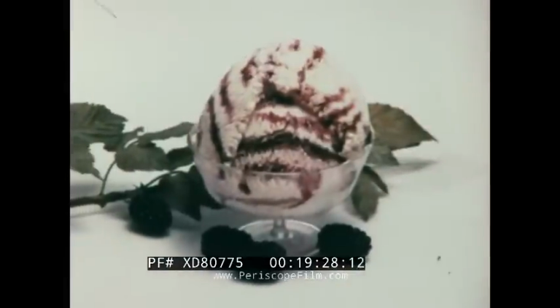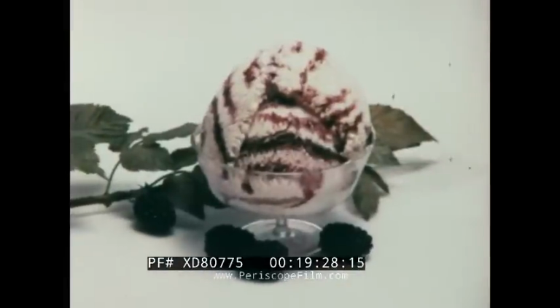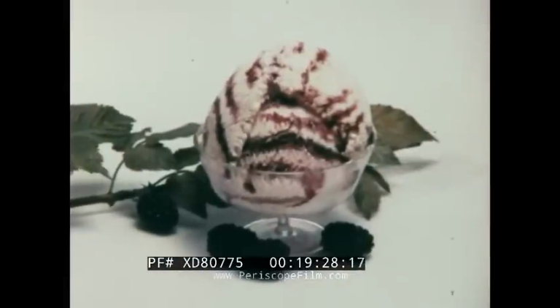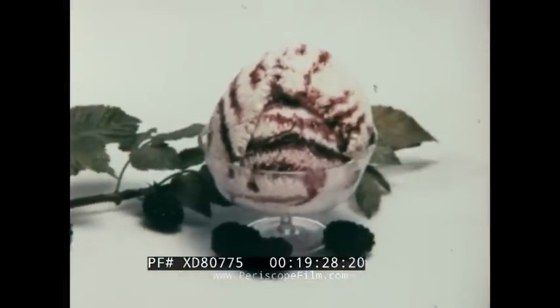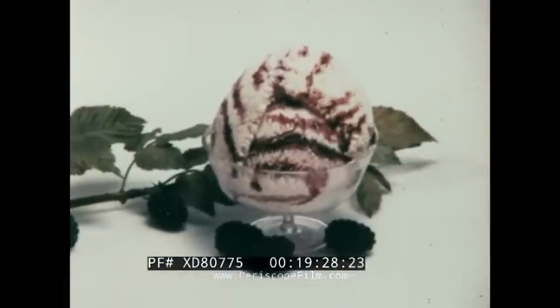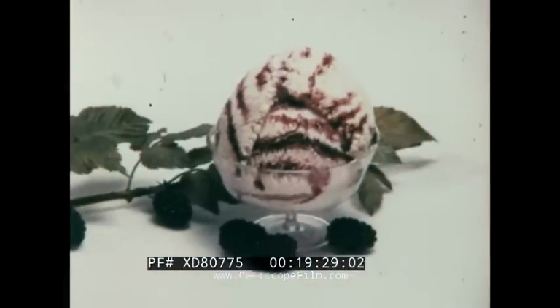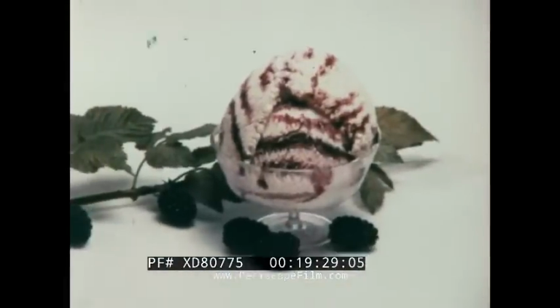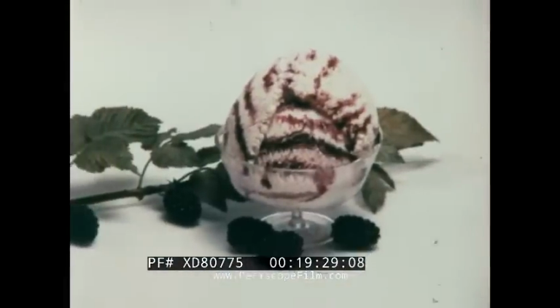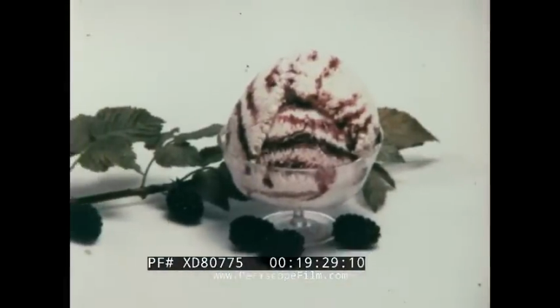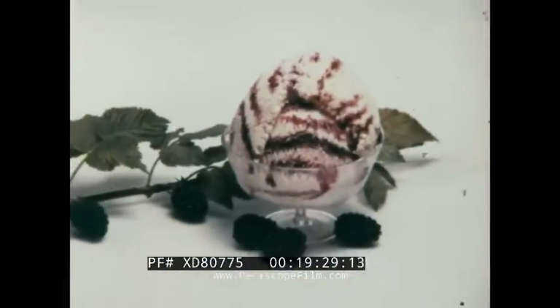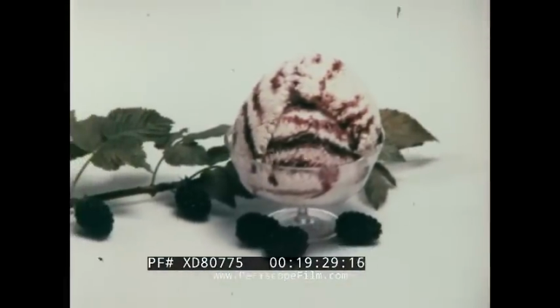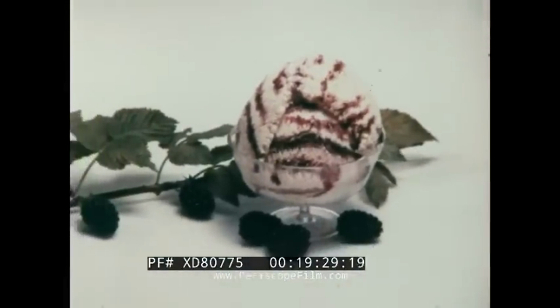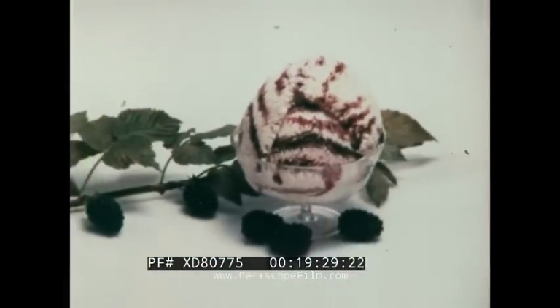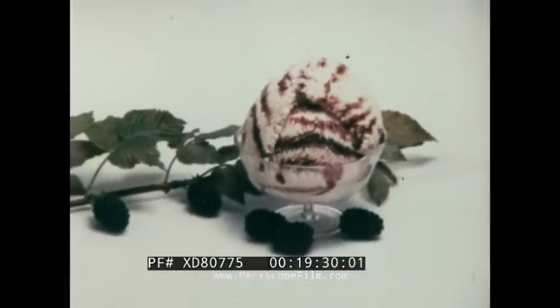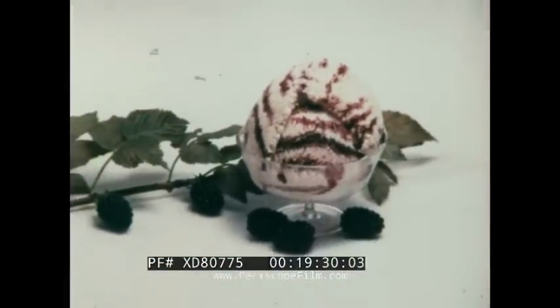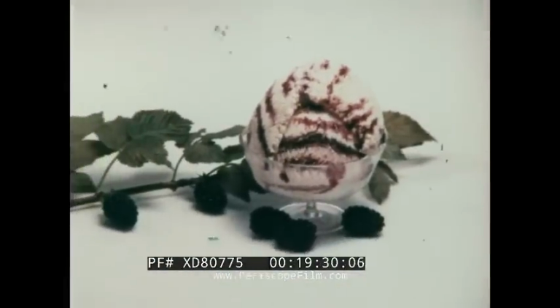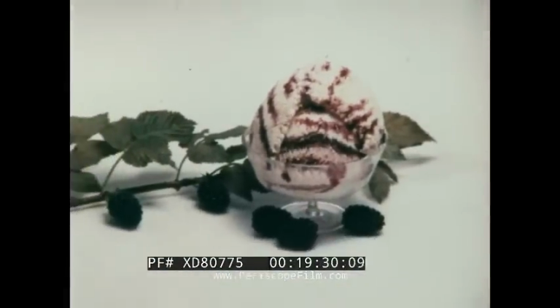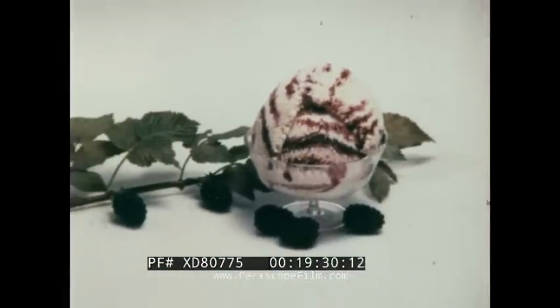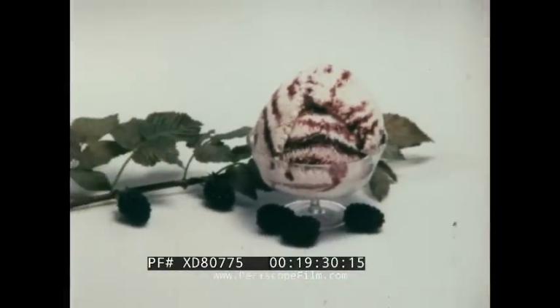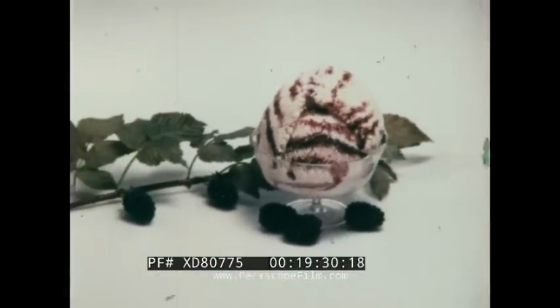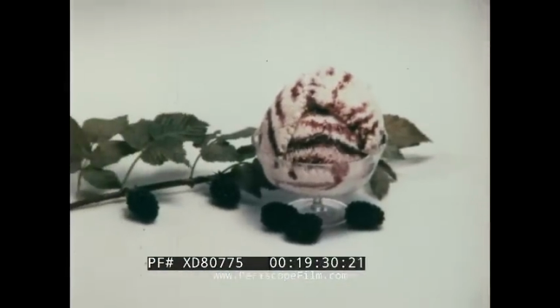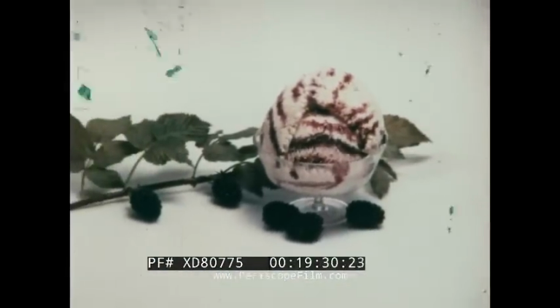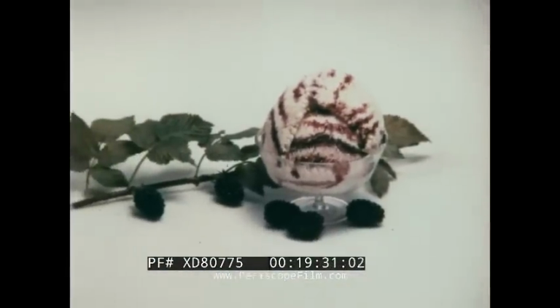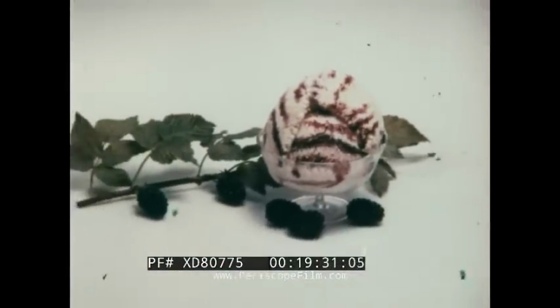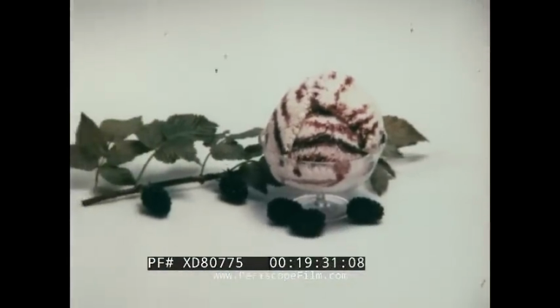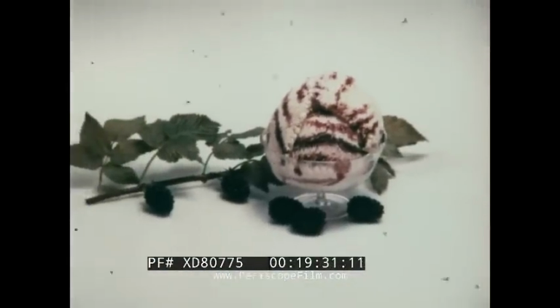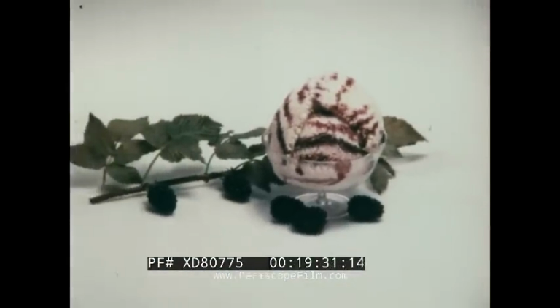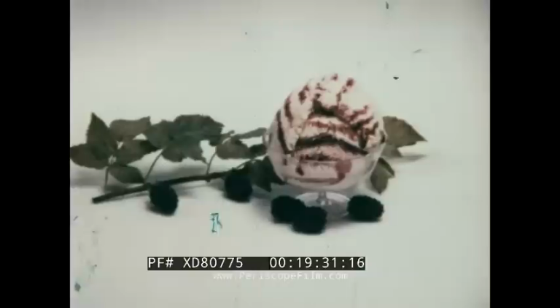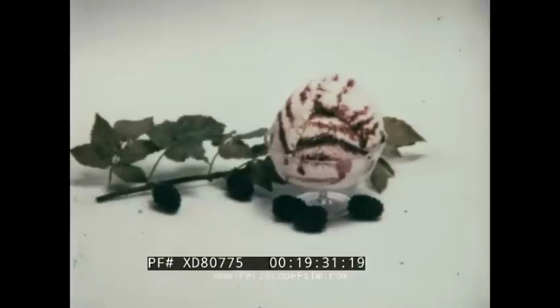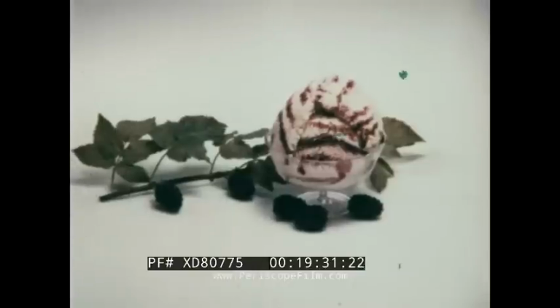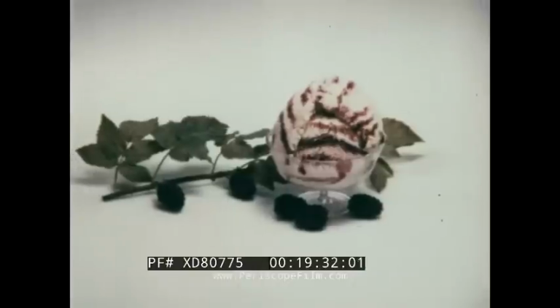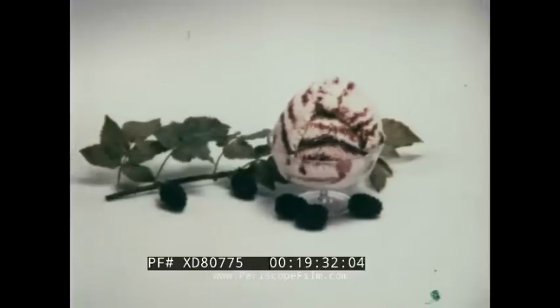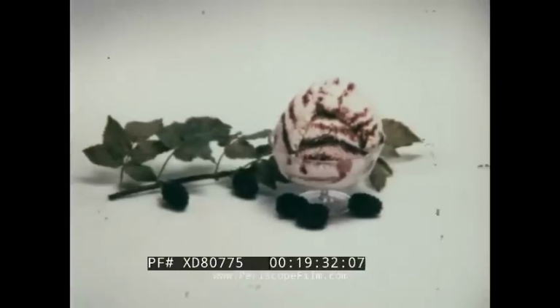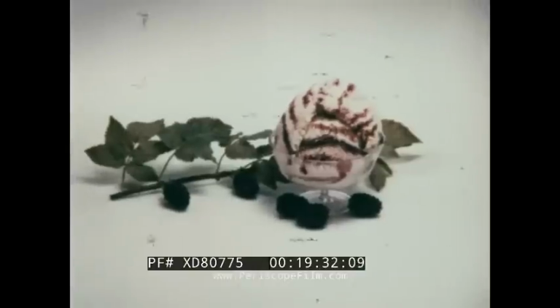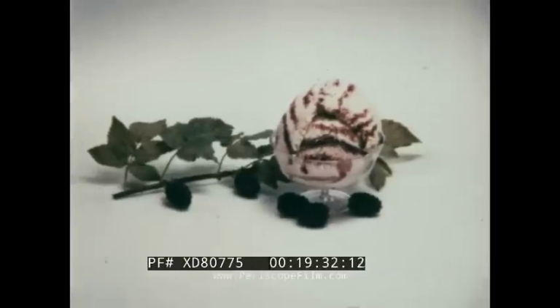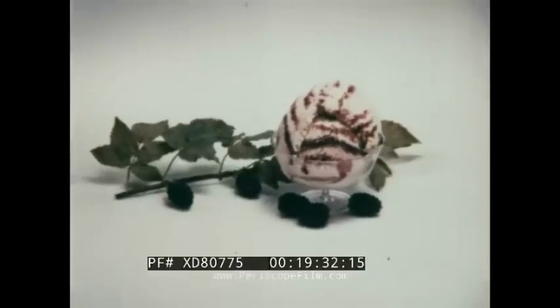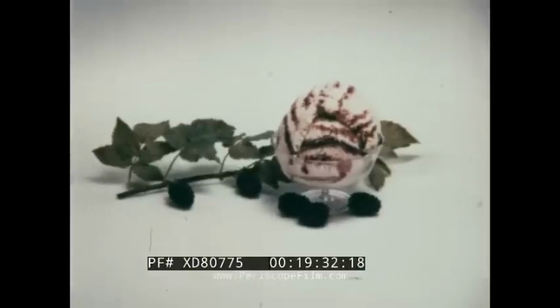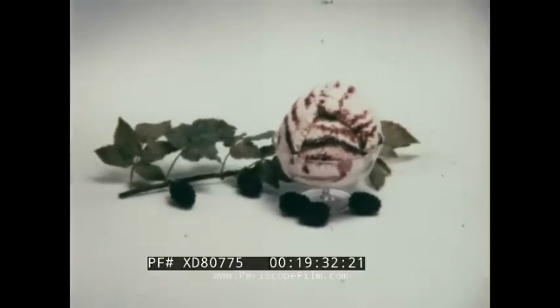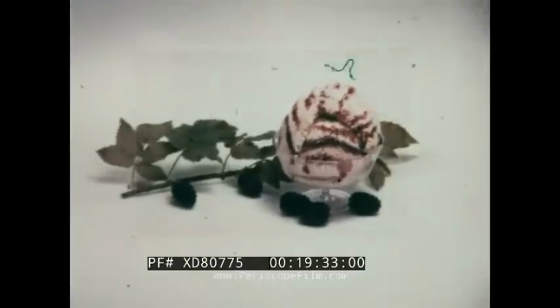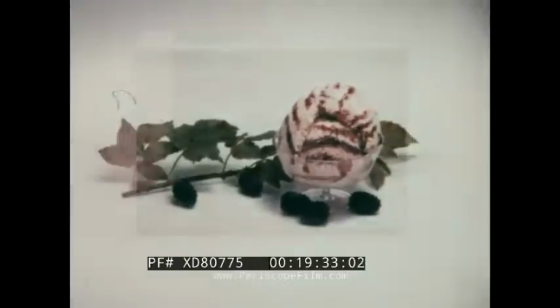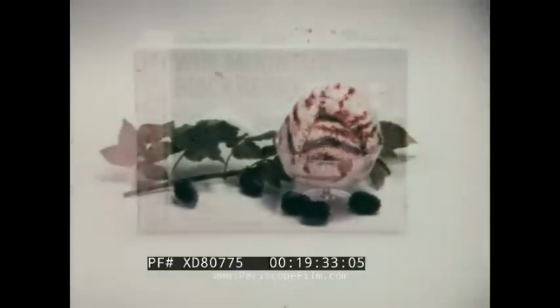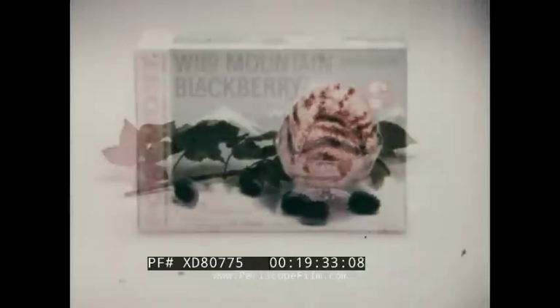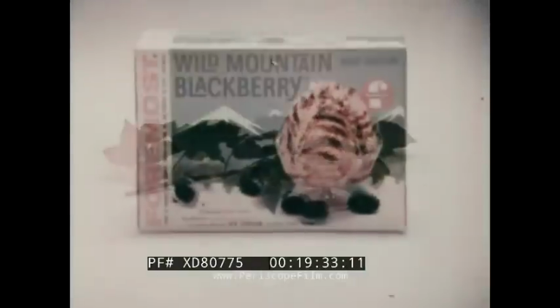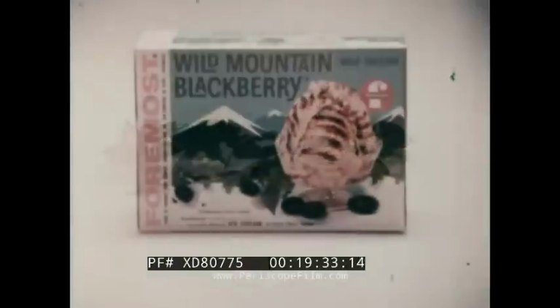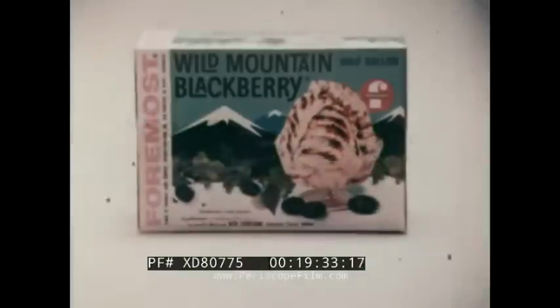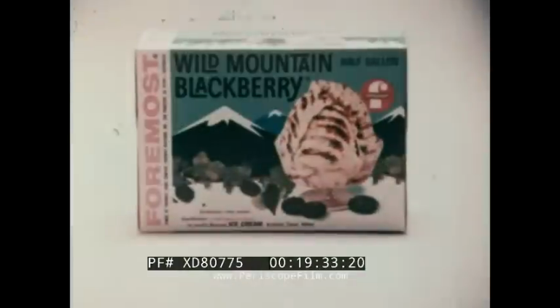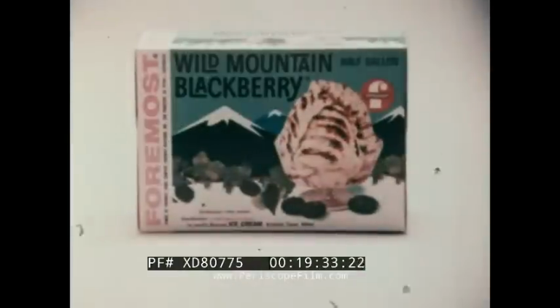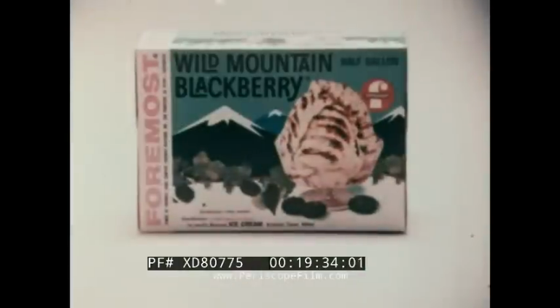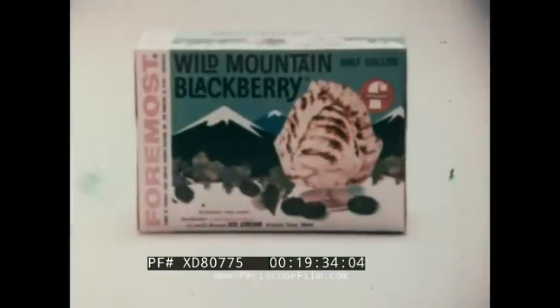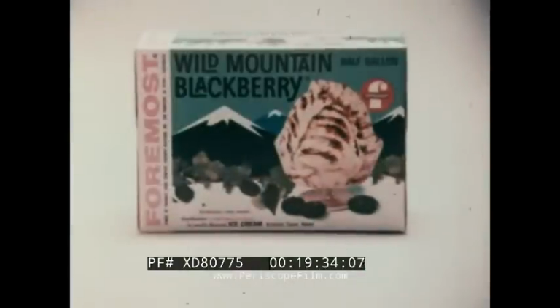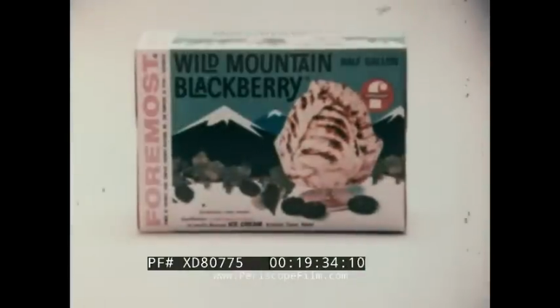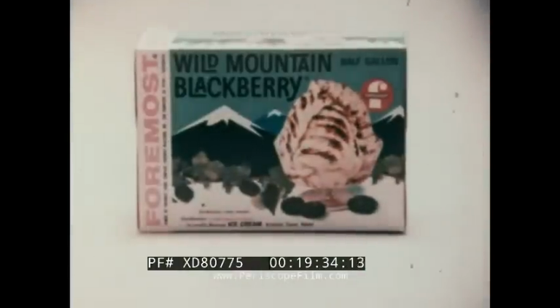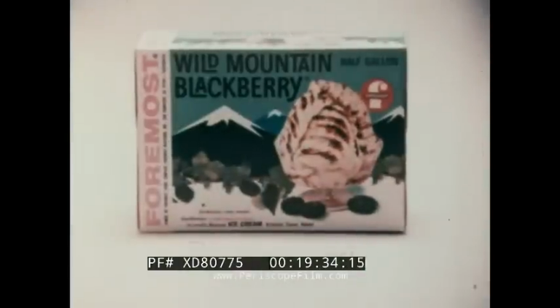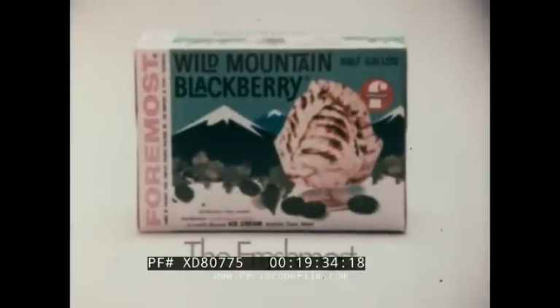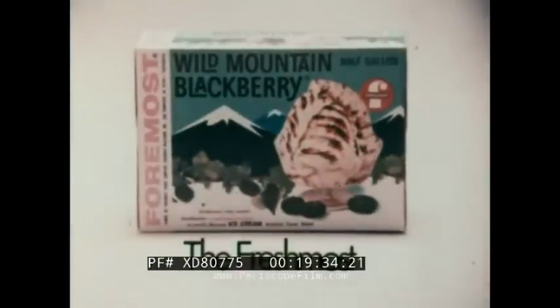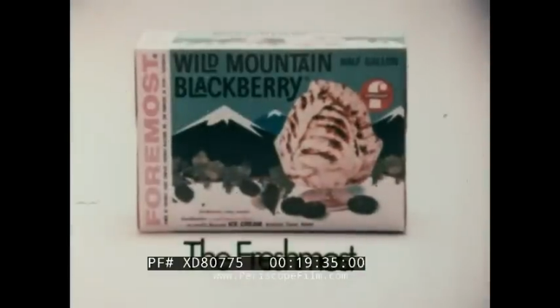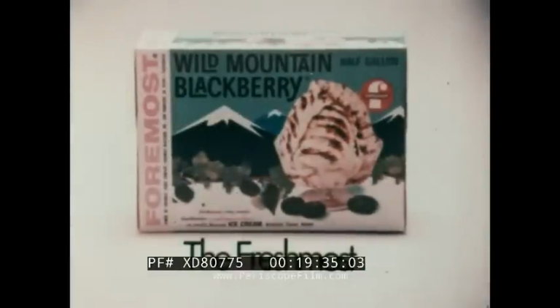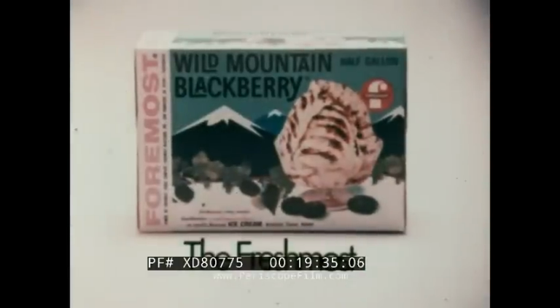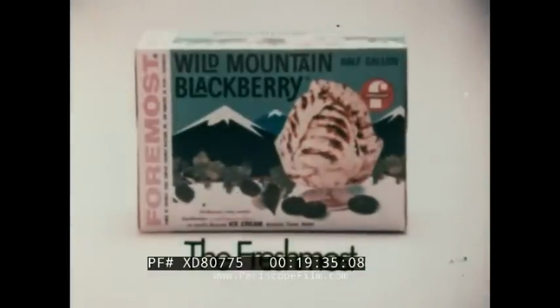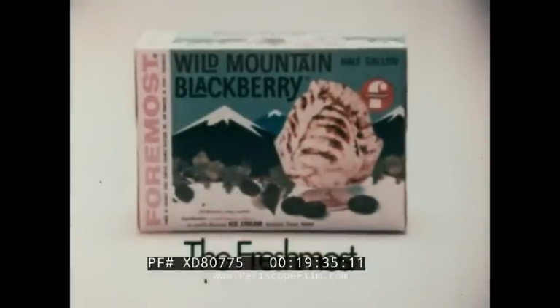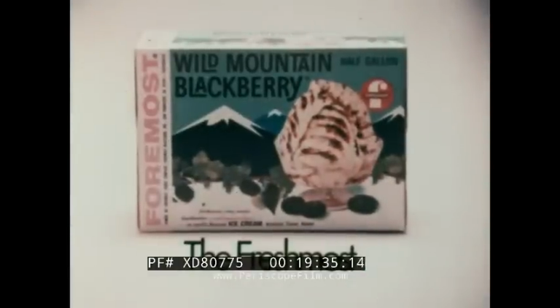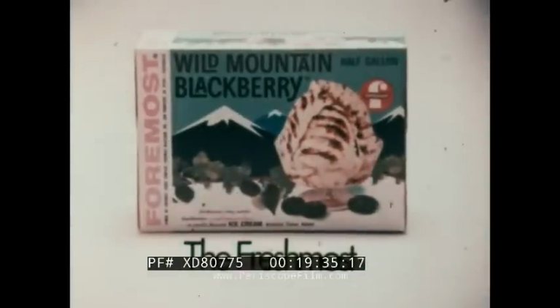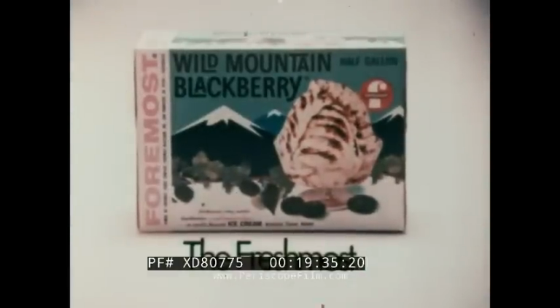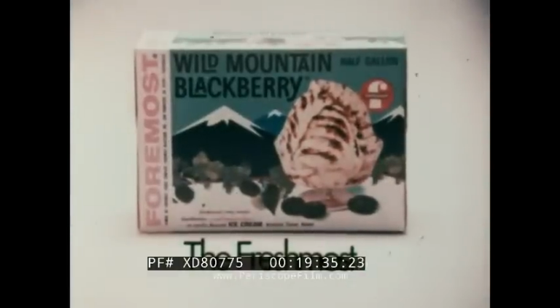Wild Mountain Blackberry — one of many fabulous fancy flavors now available all summer long from Foremost, the Freshmost.